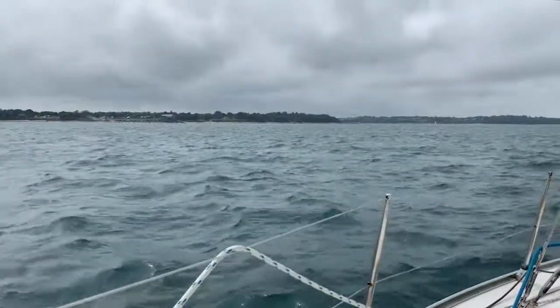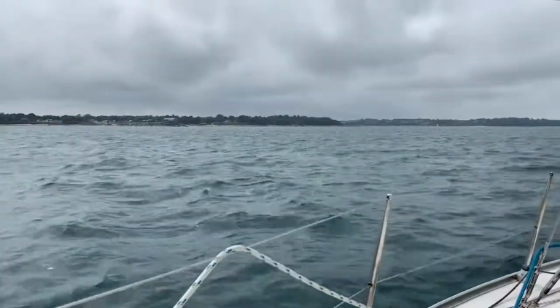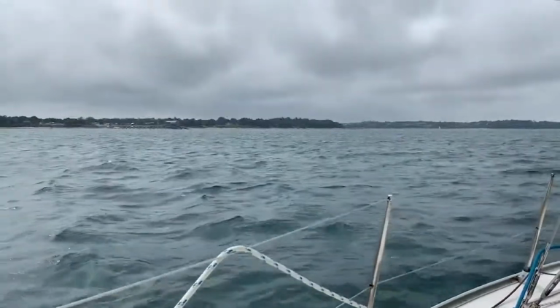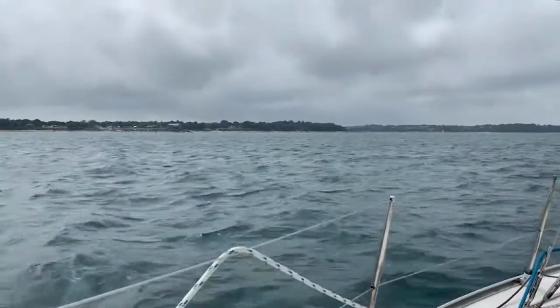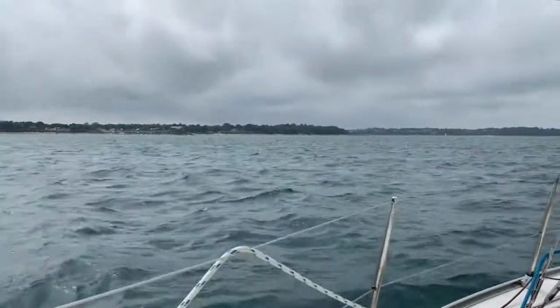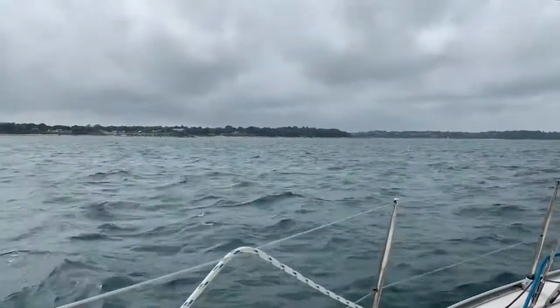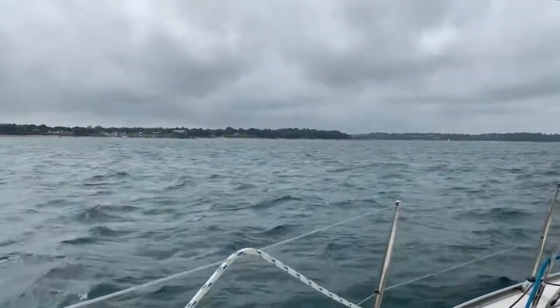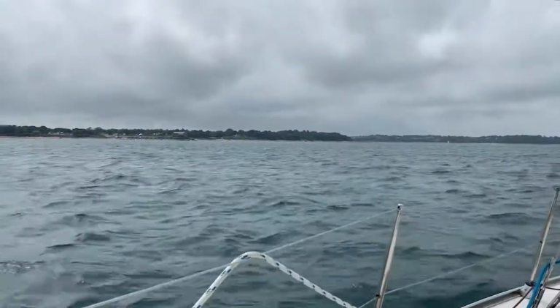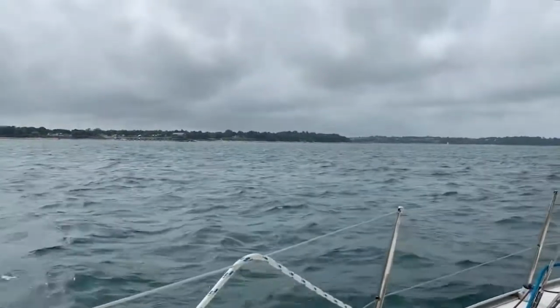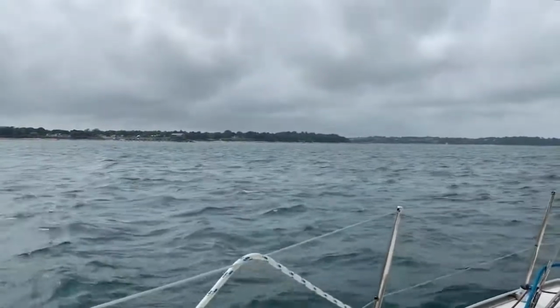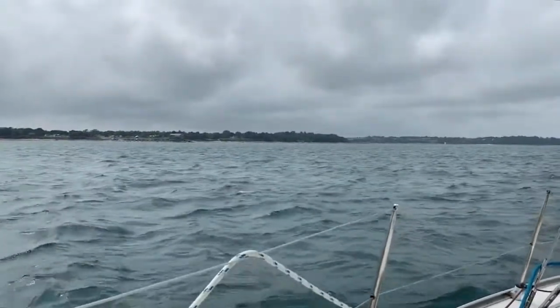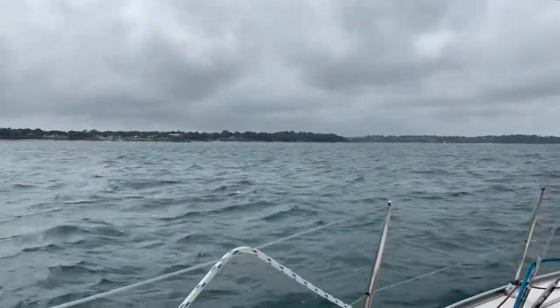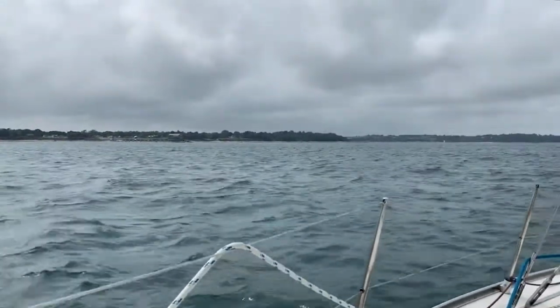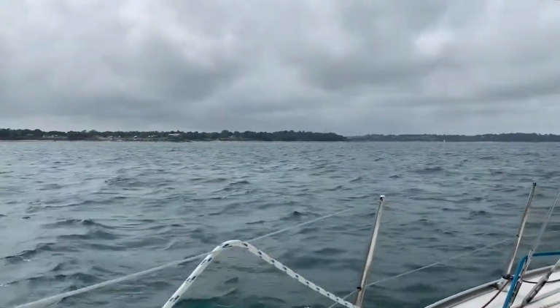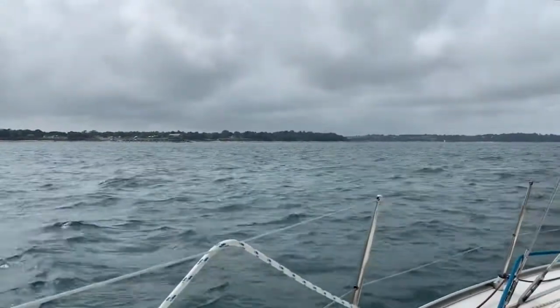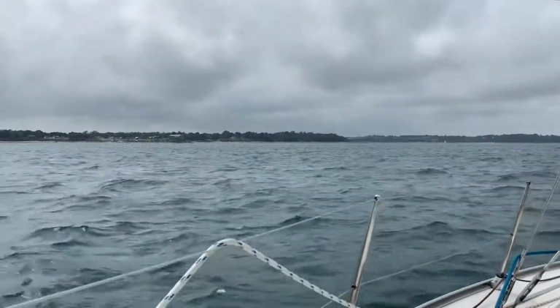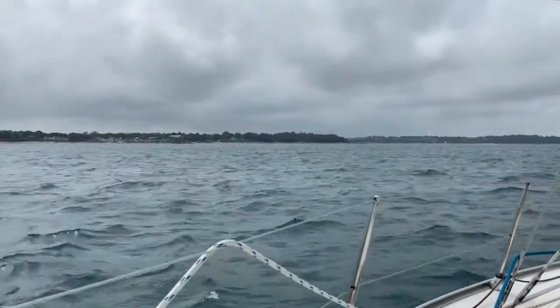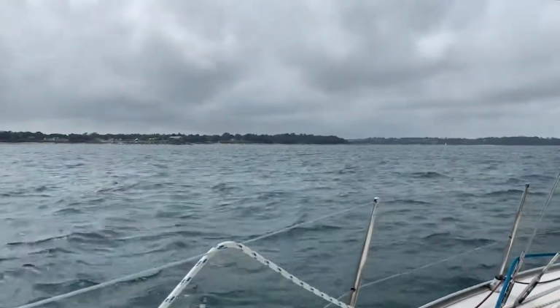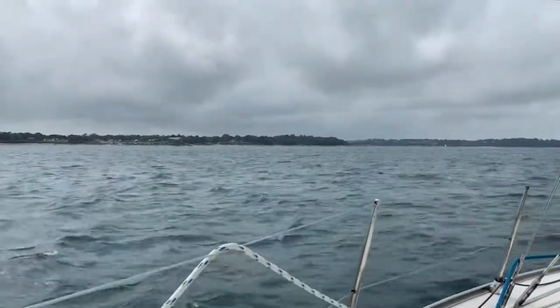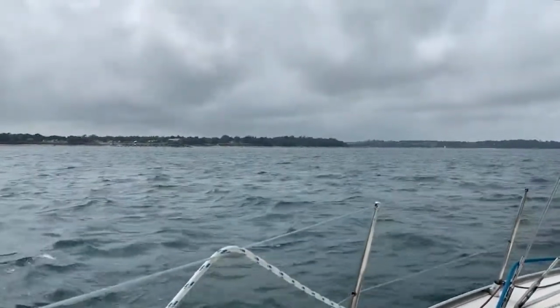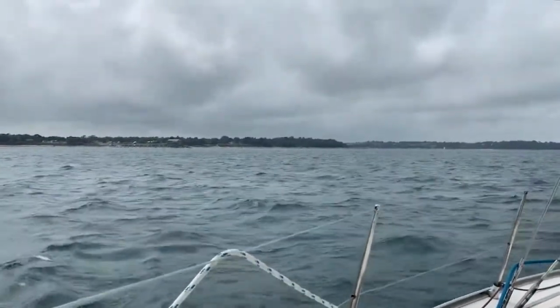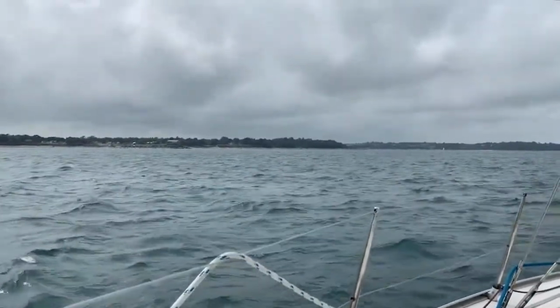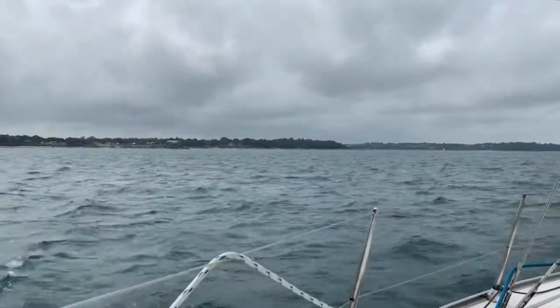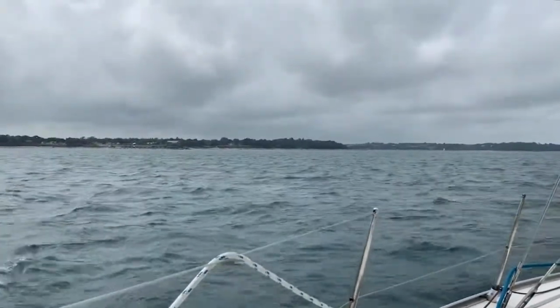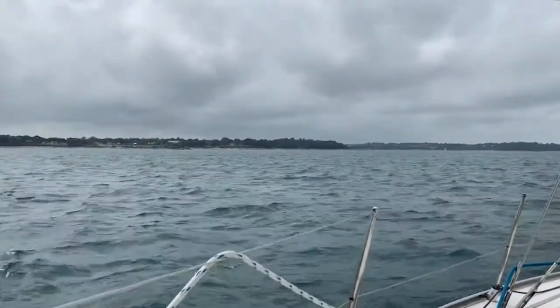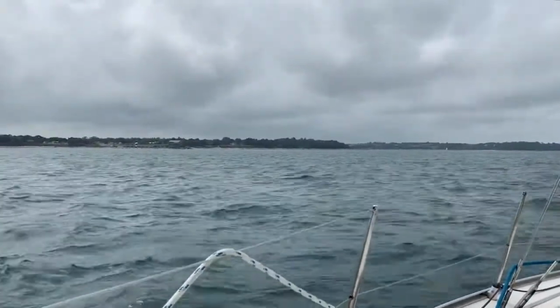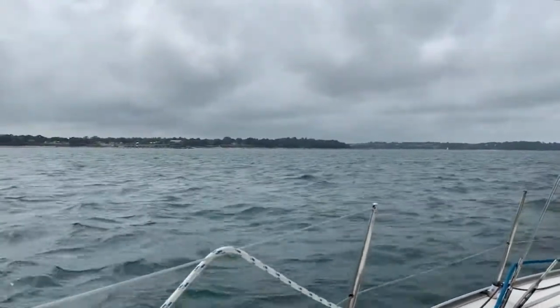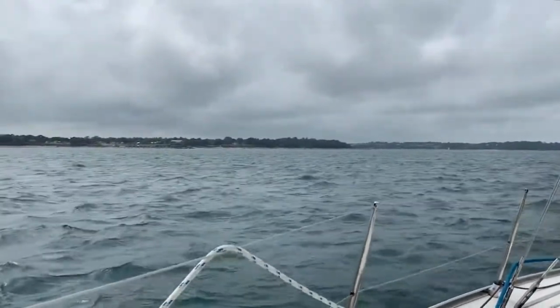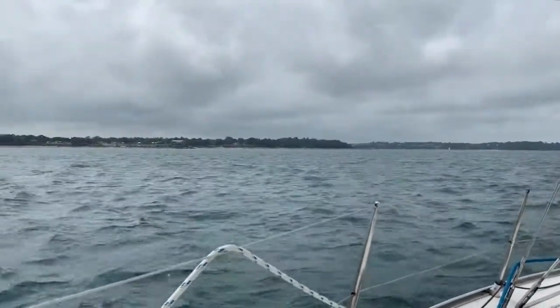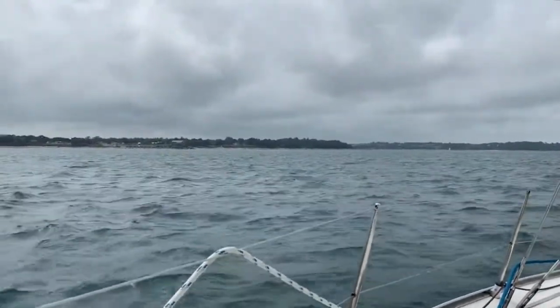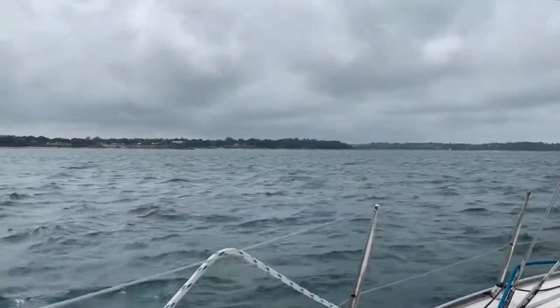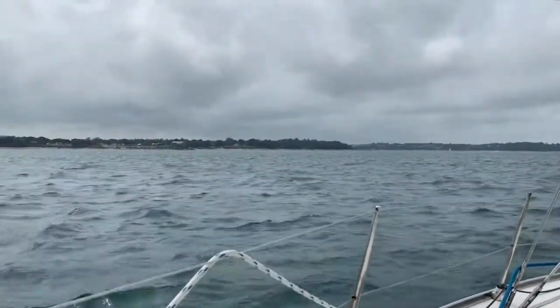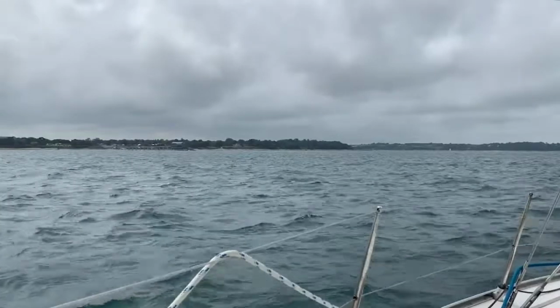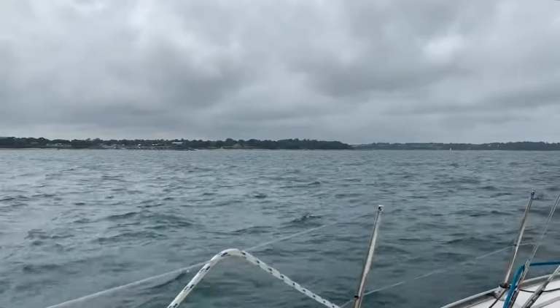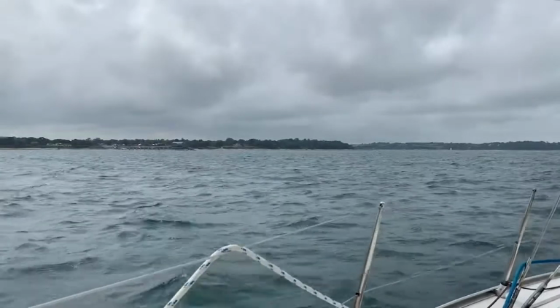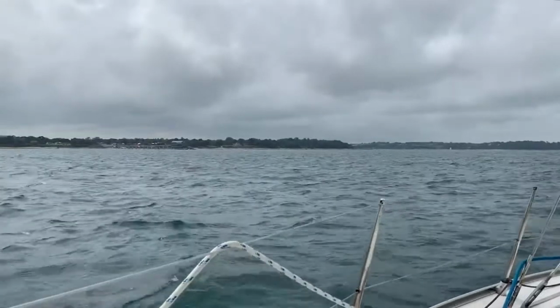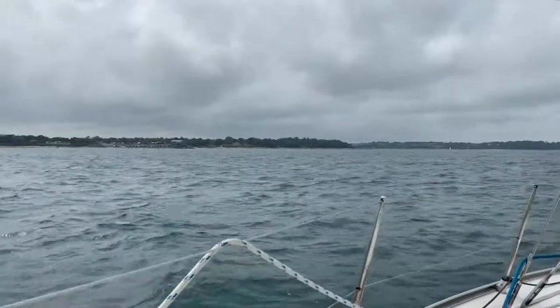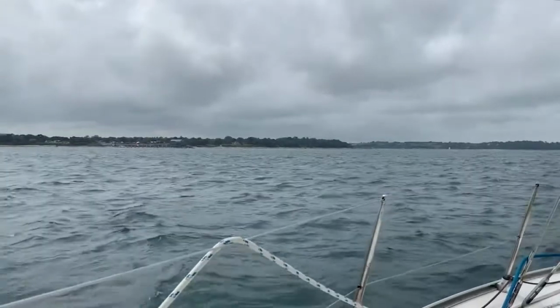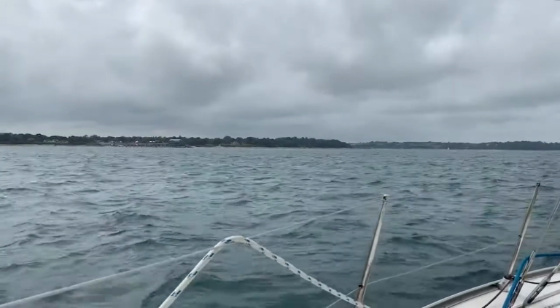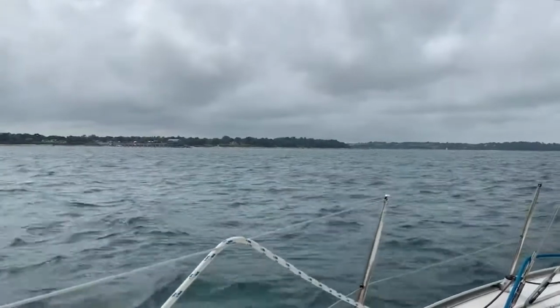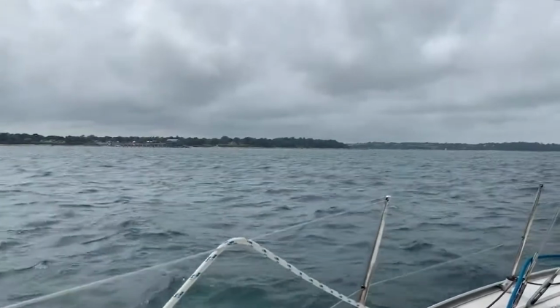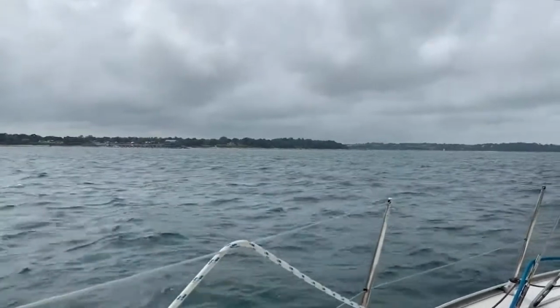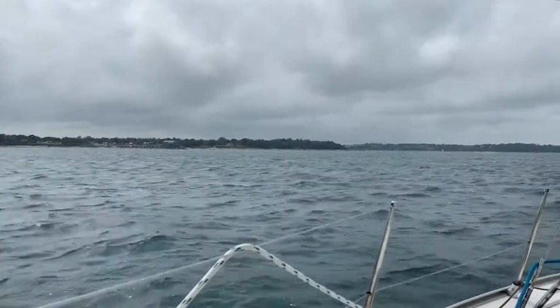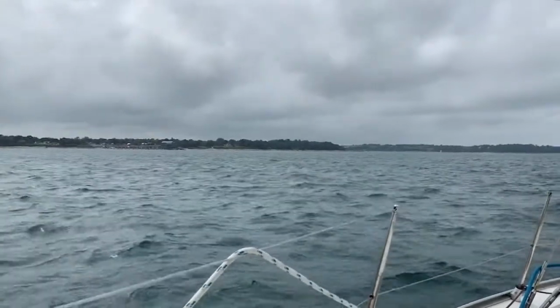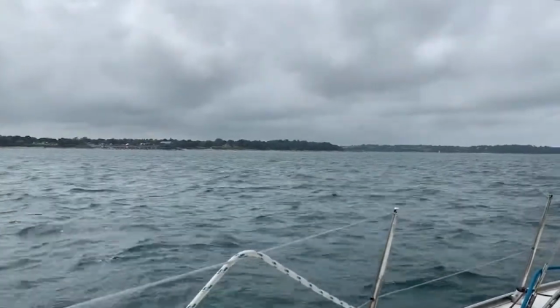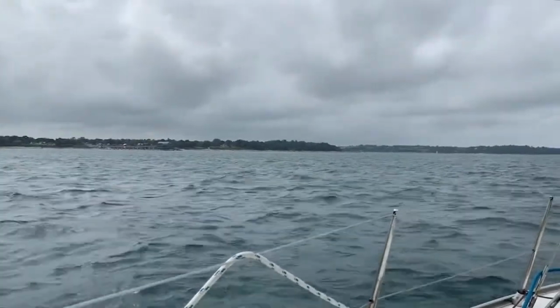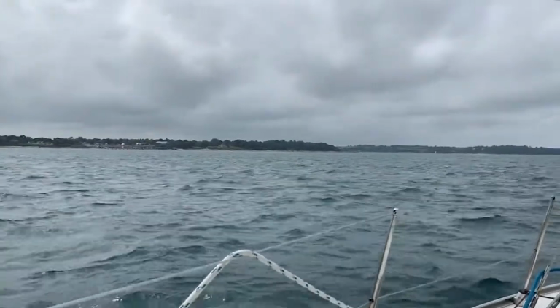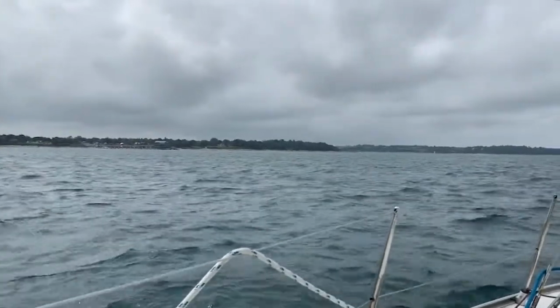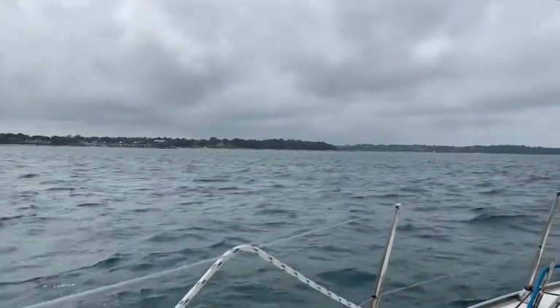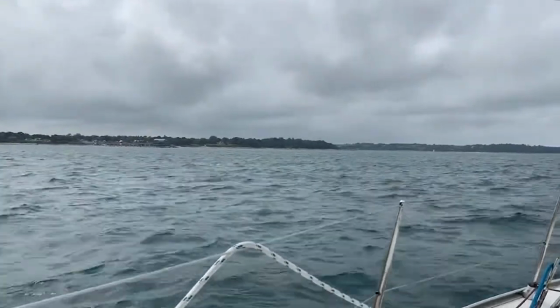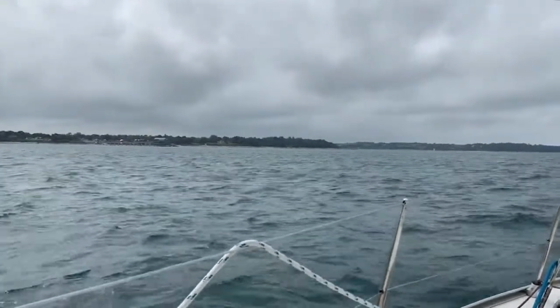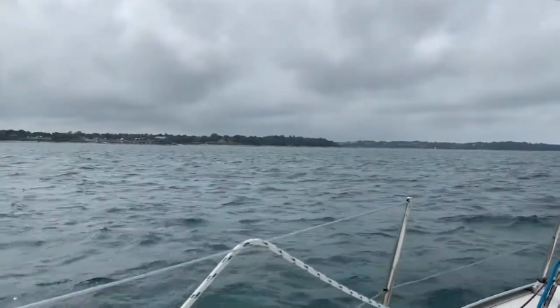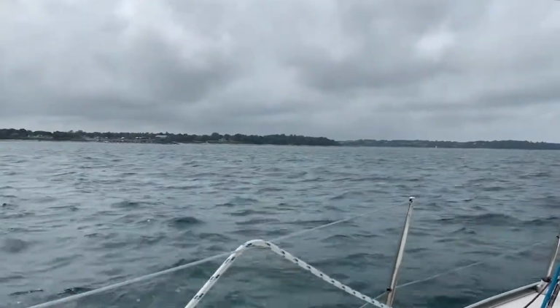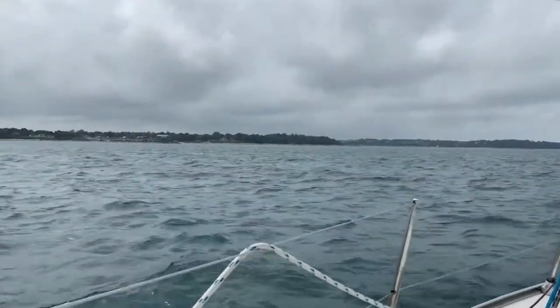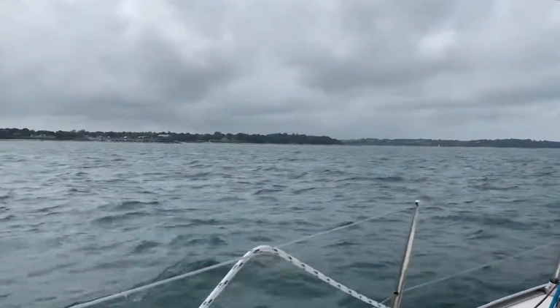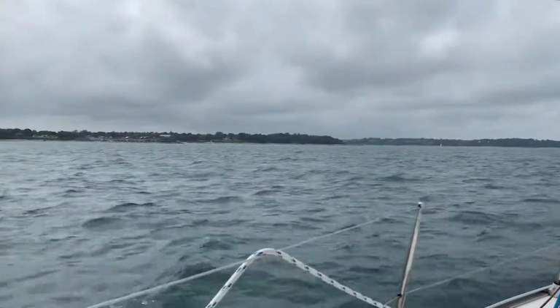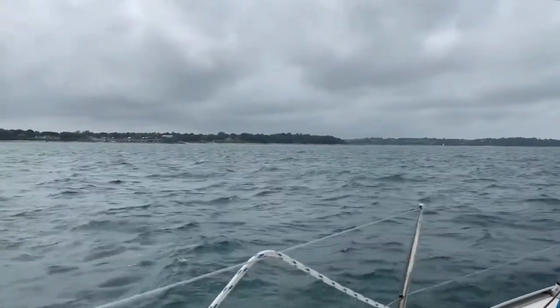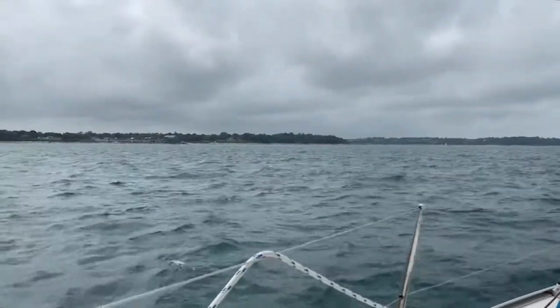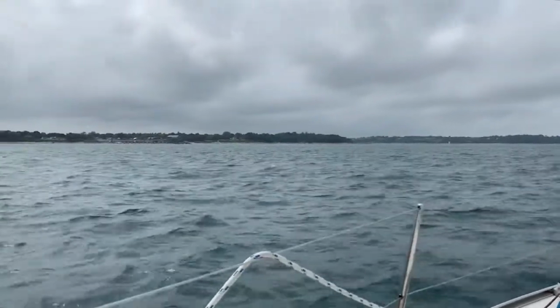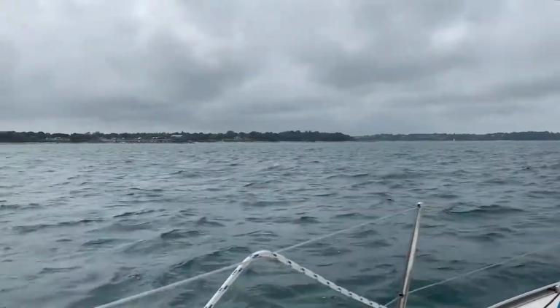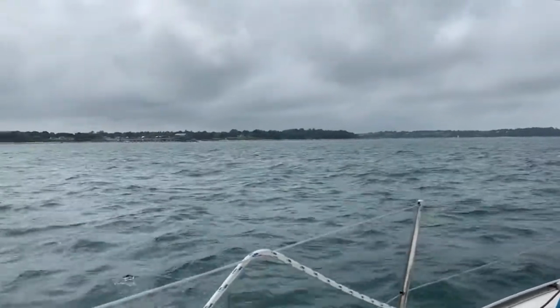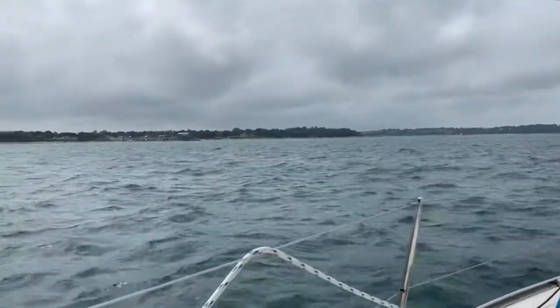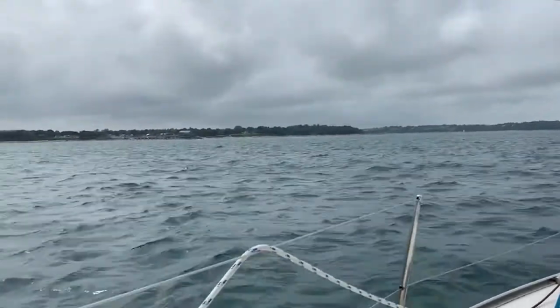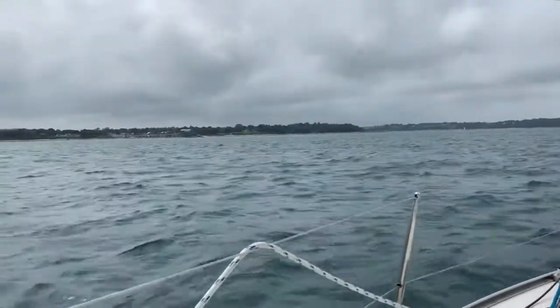You may not be able to see it, but this is Bembridge — the last of the waypoints around the island. On the way to the finish line now, it's going to be a beat to windward for the rest of the way.